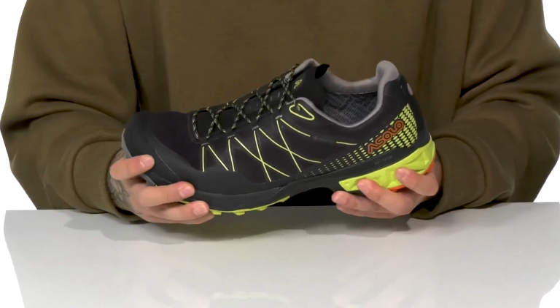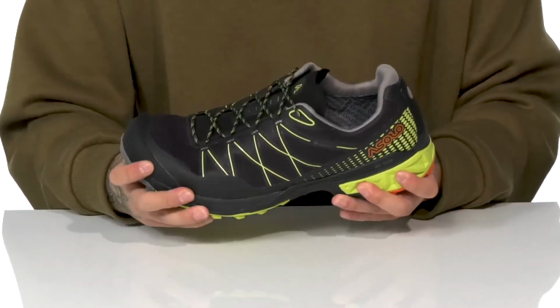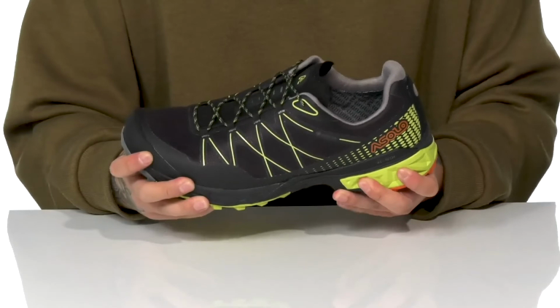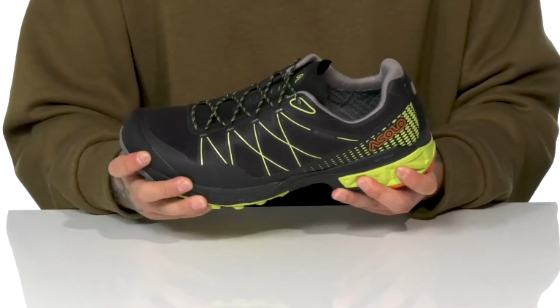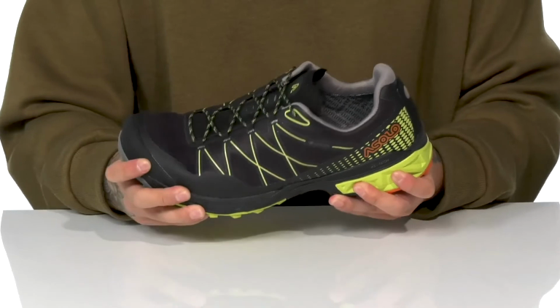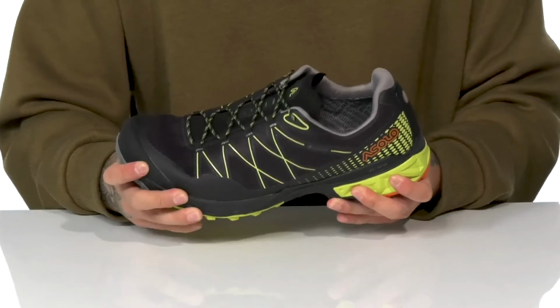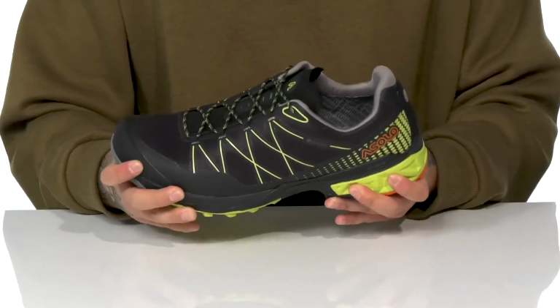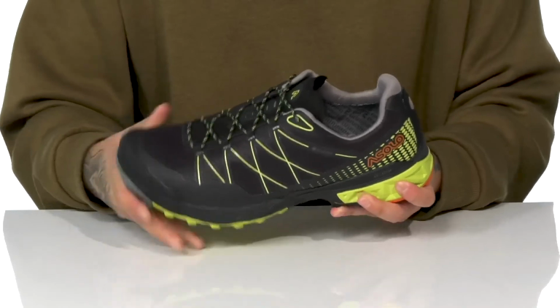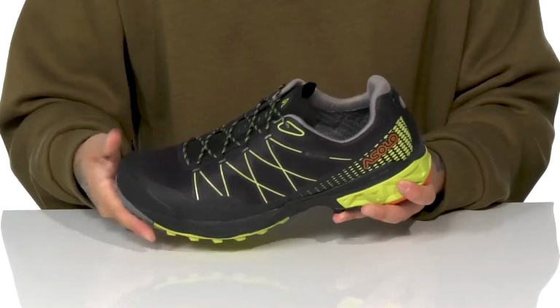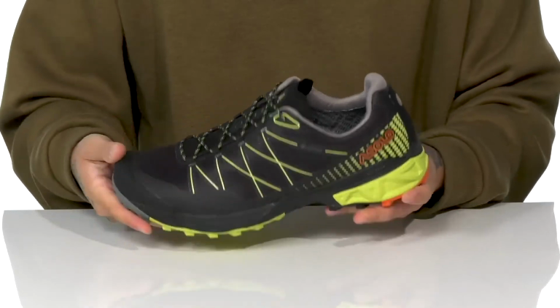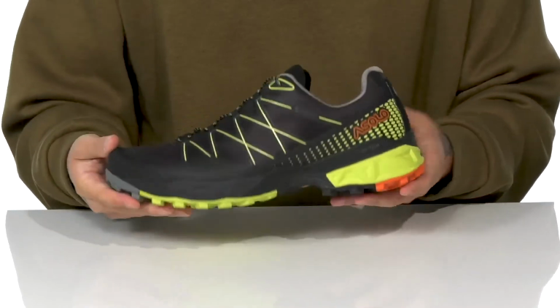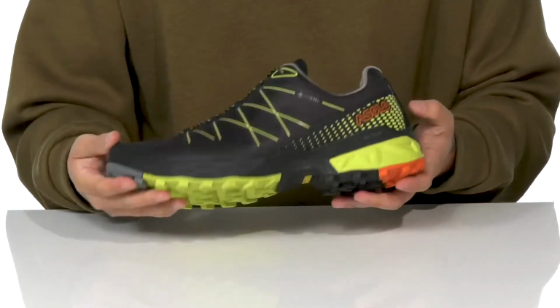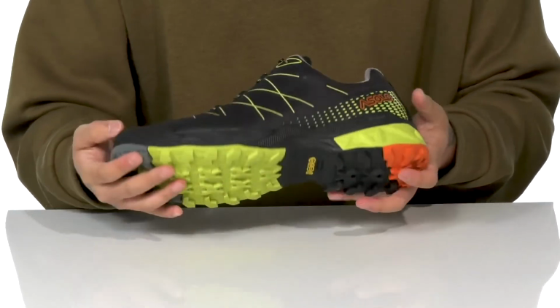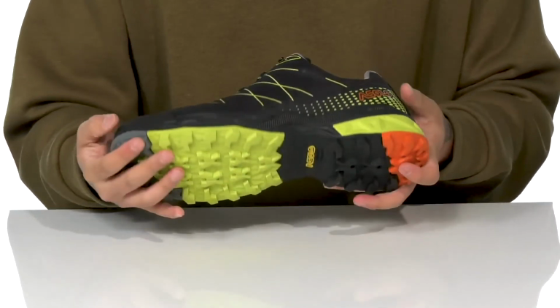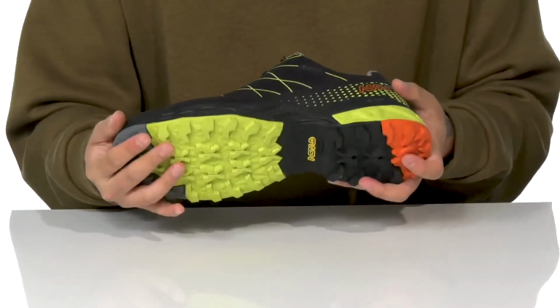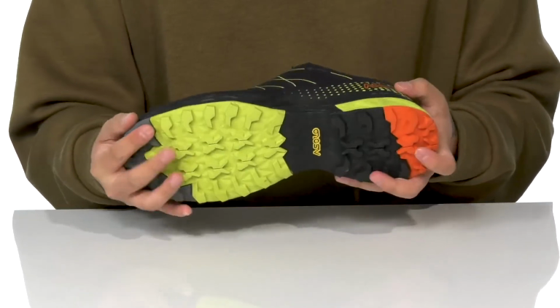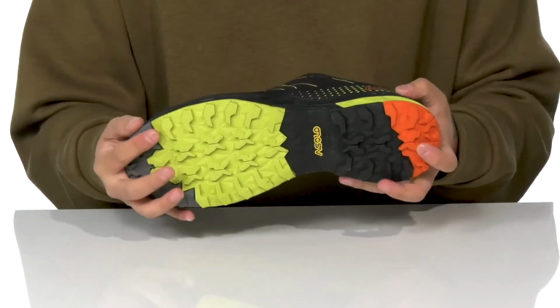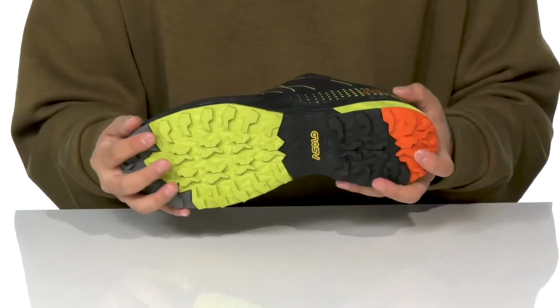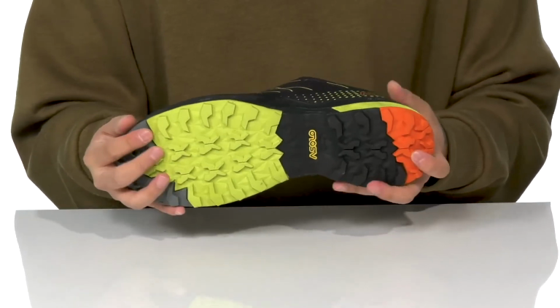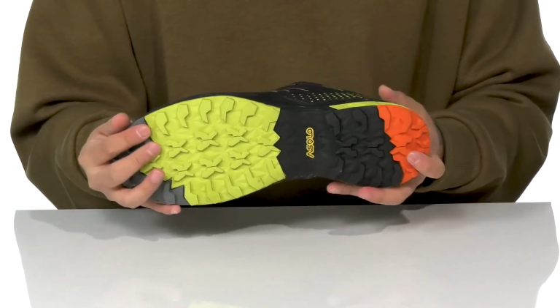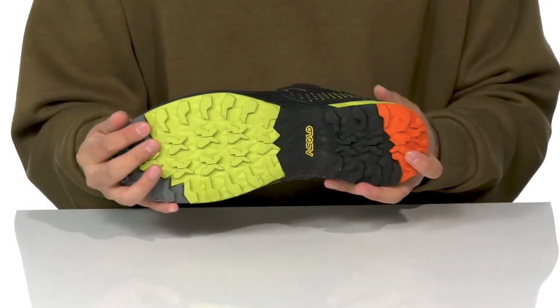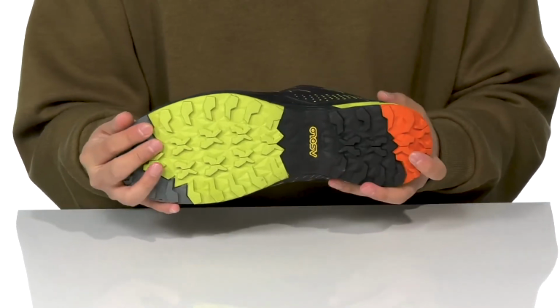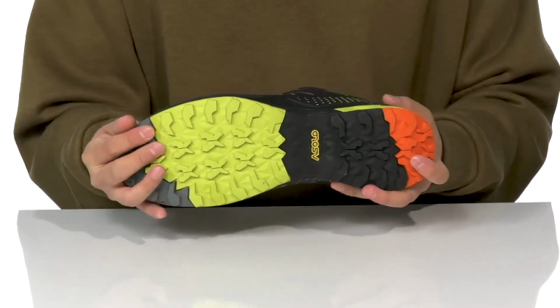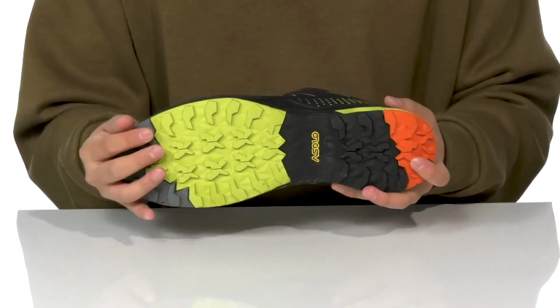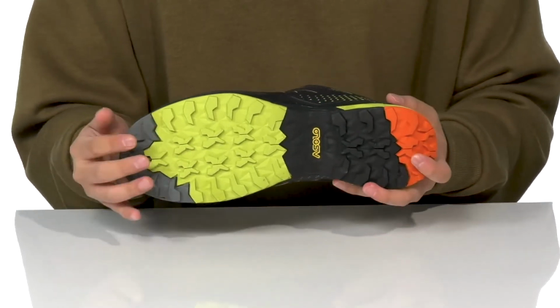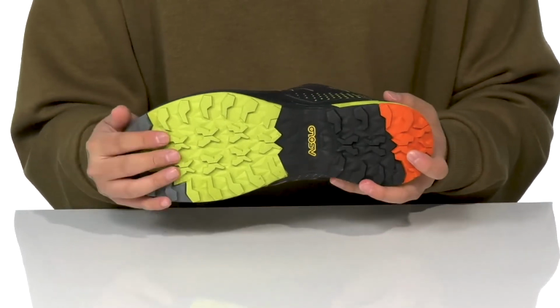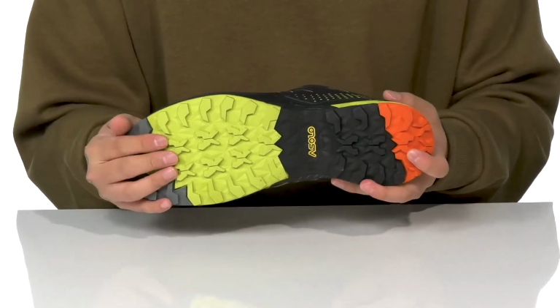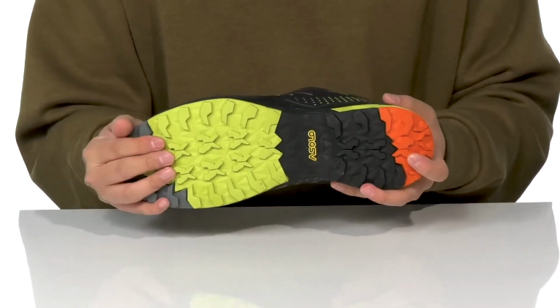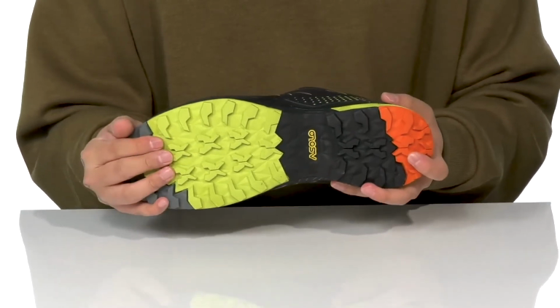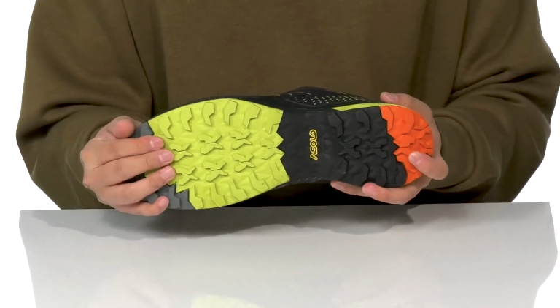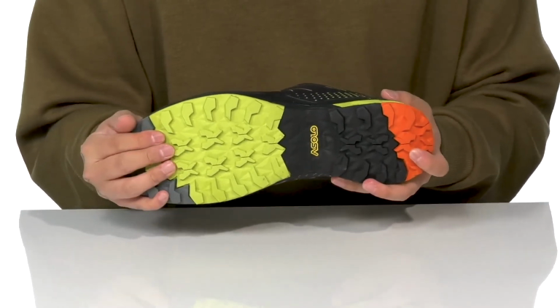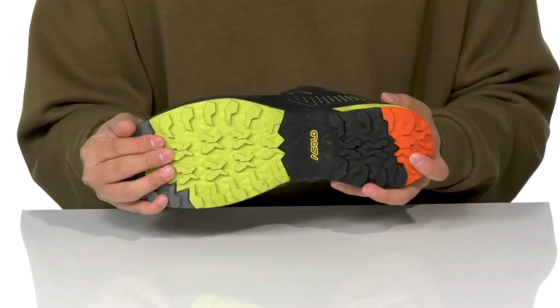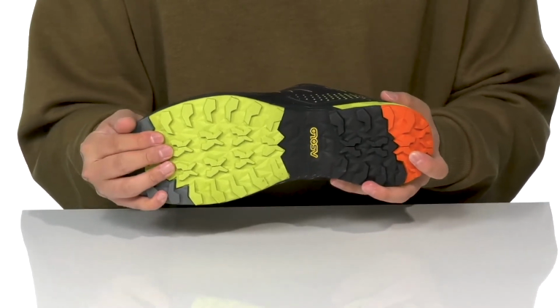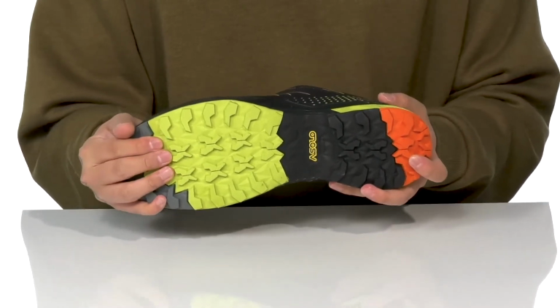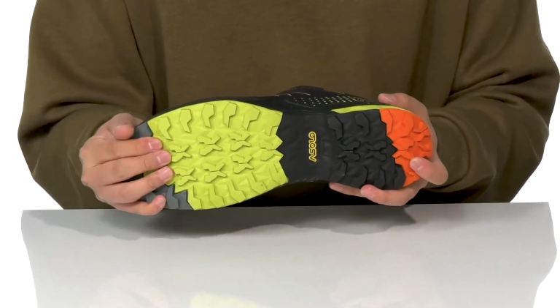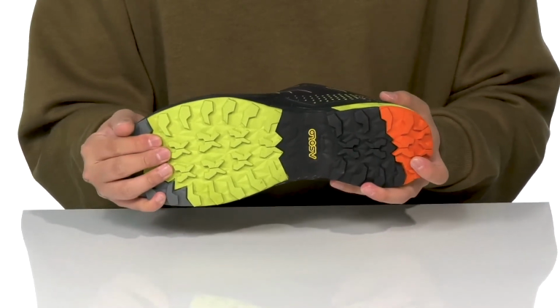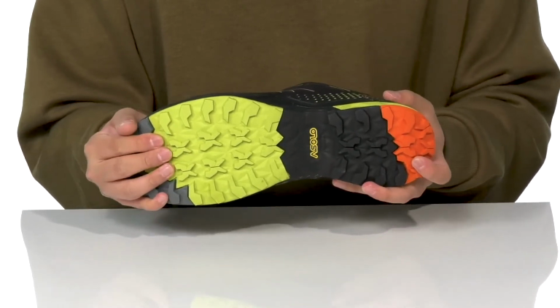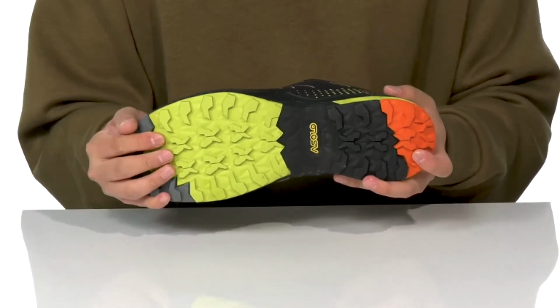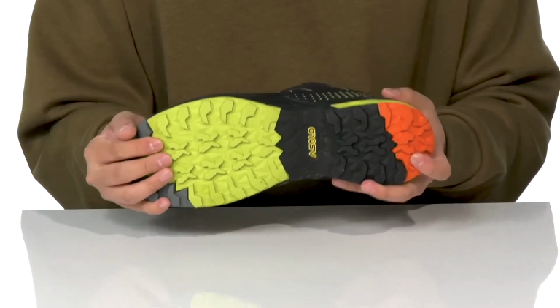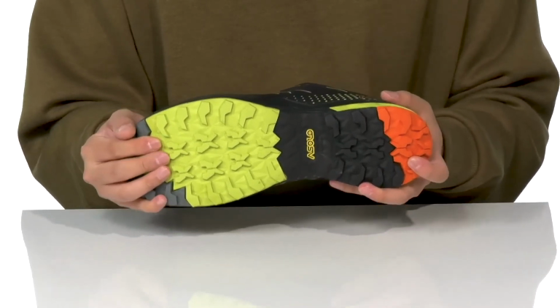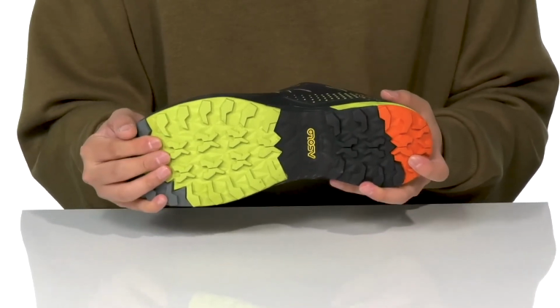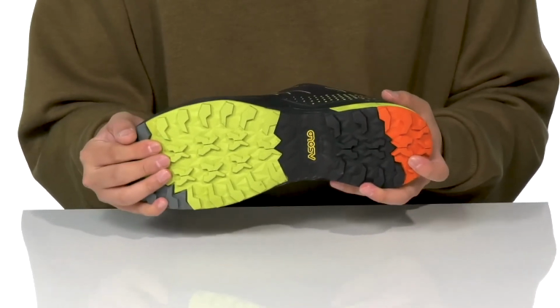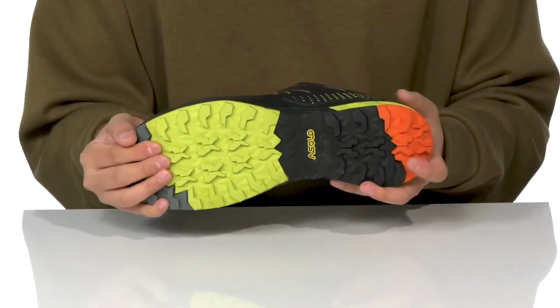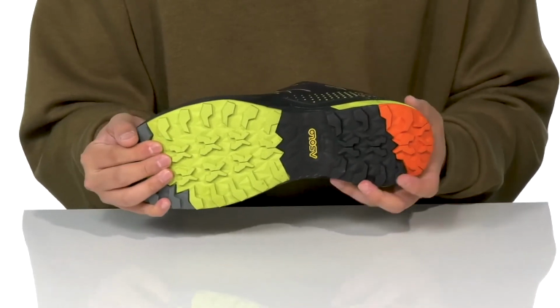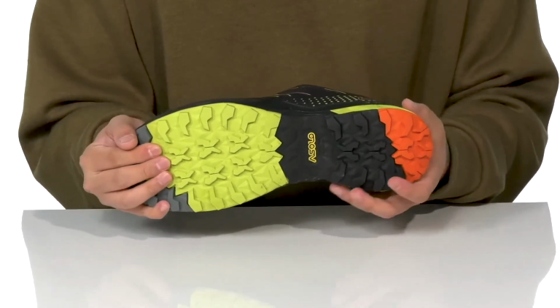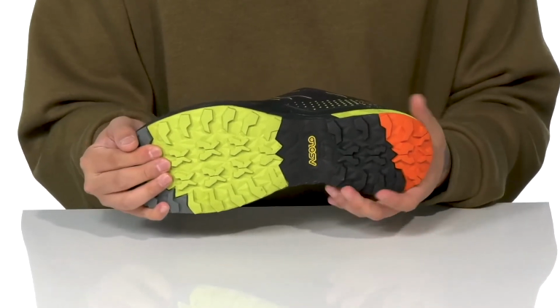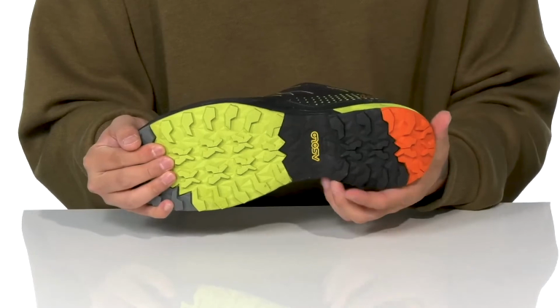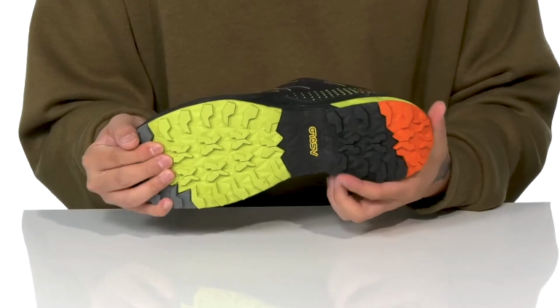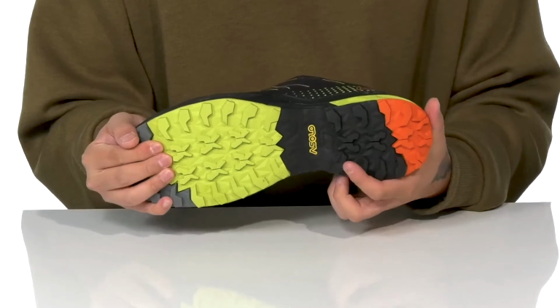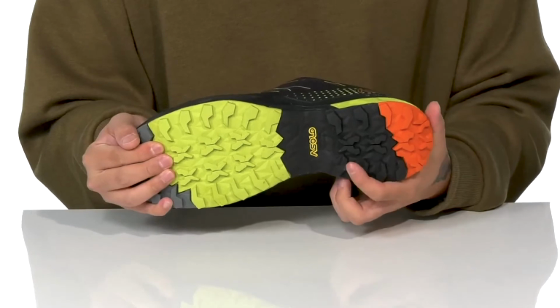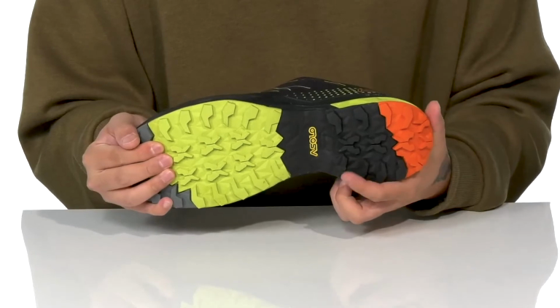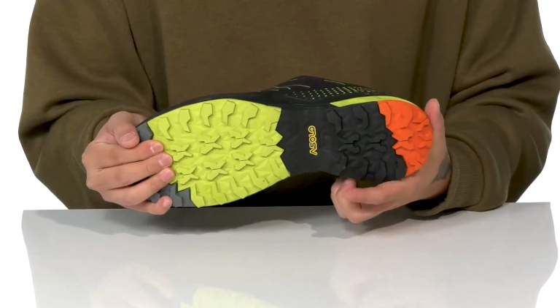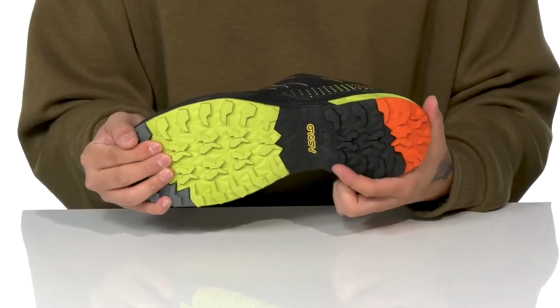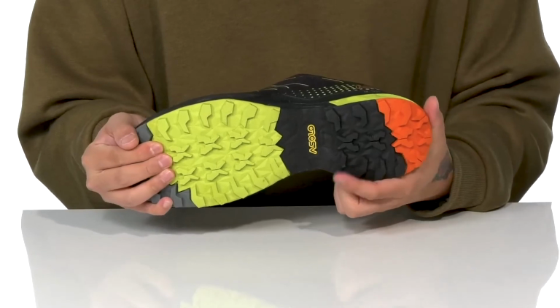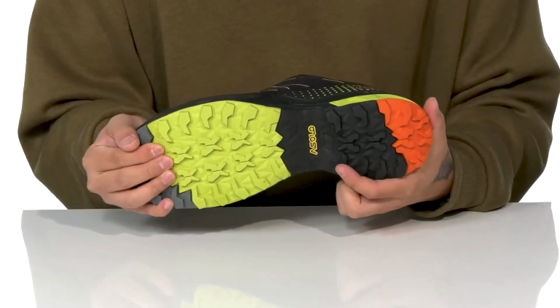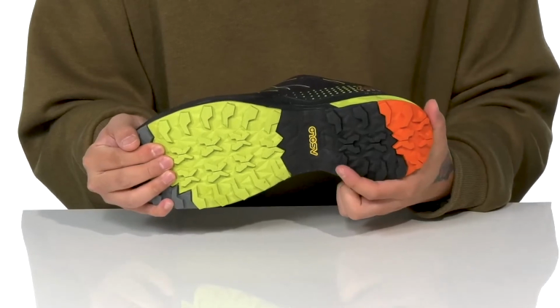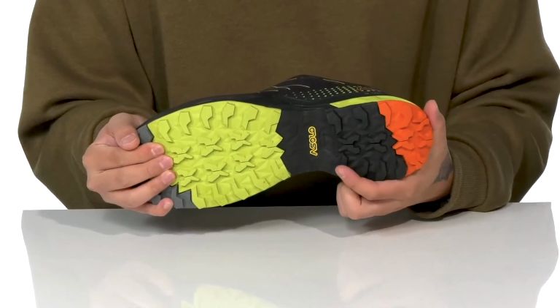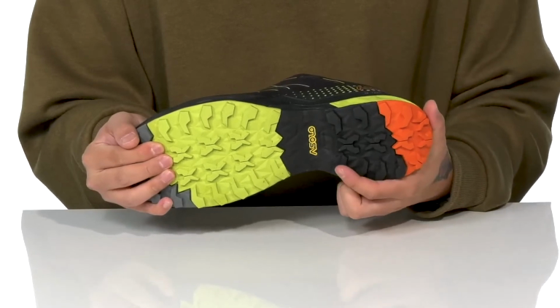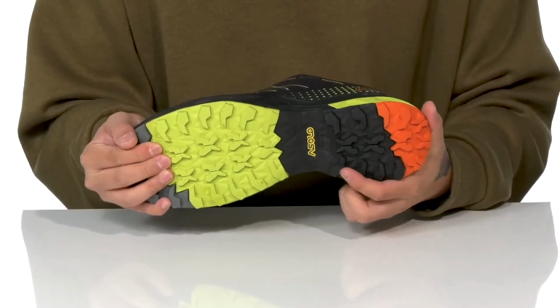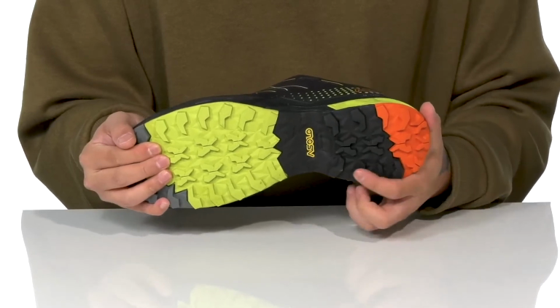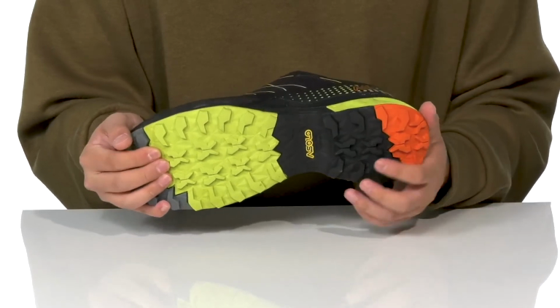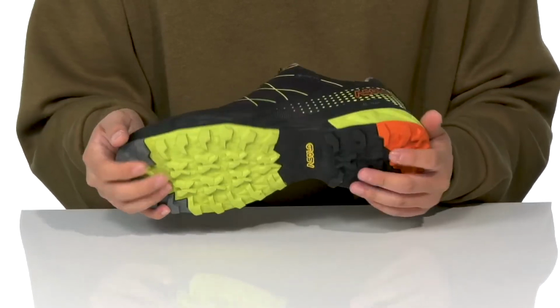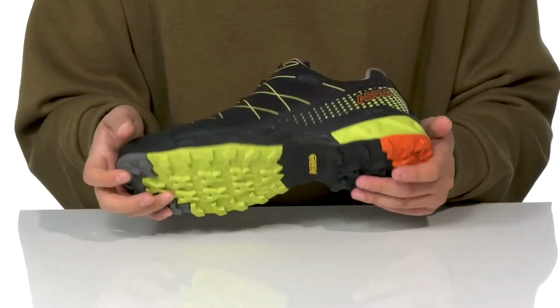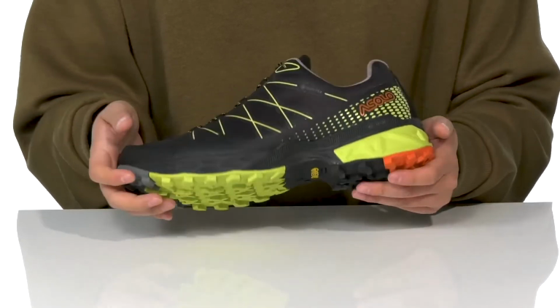The shoe itself has a sturdy build and sits on top of a textured rubber outsole that's going to keep you stable out in the great outdoors, and features an added brake system here at the heel.